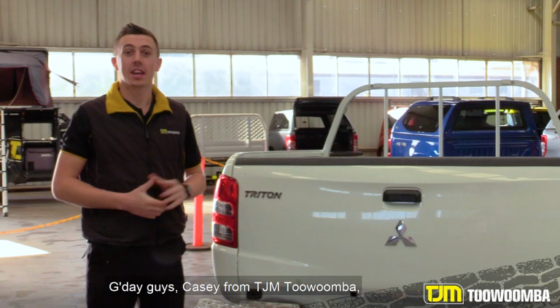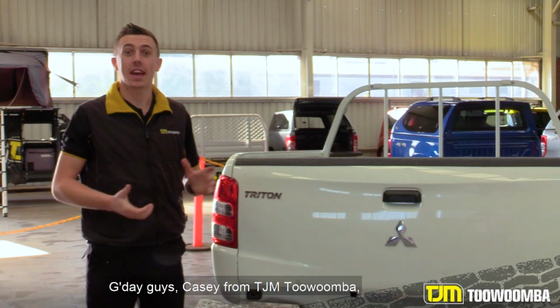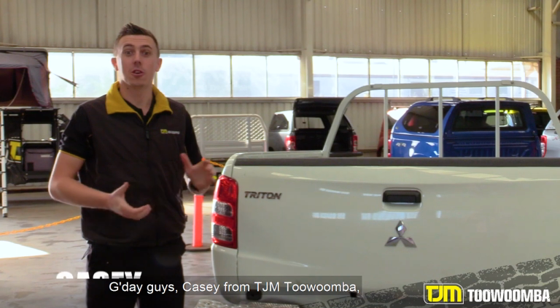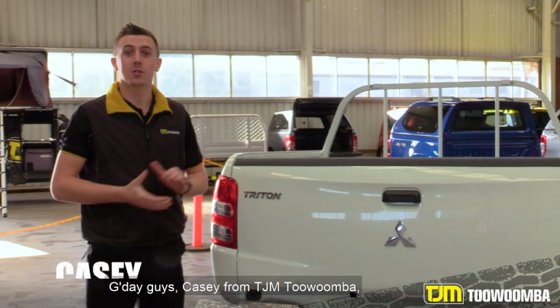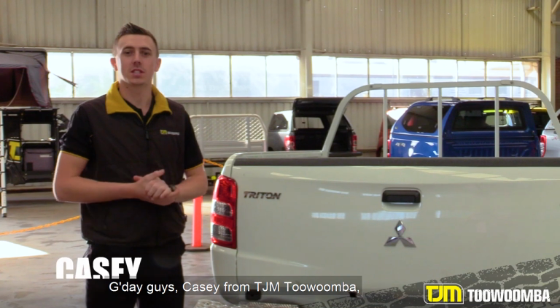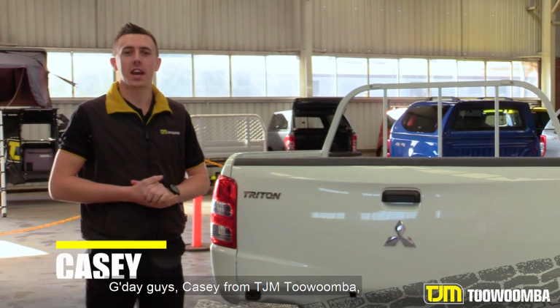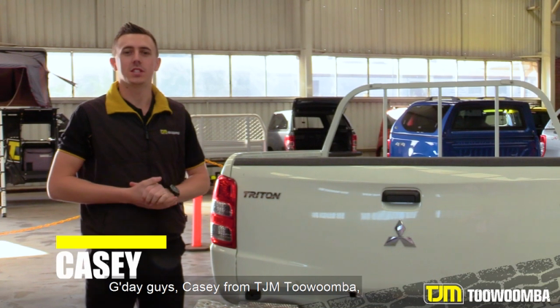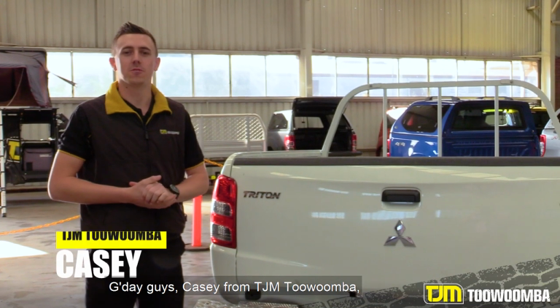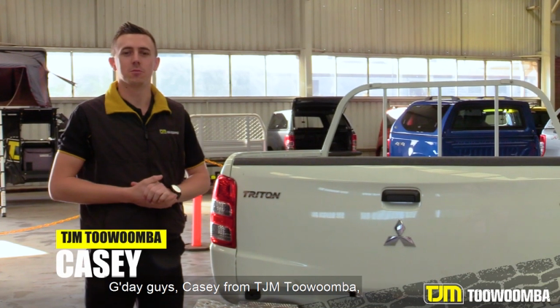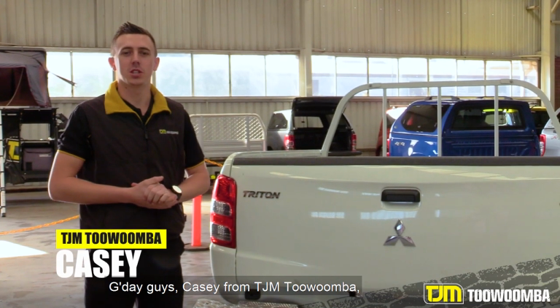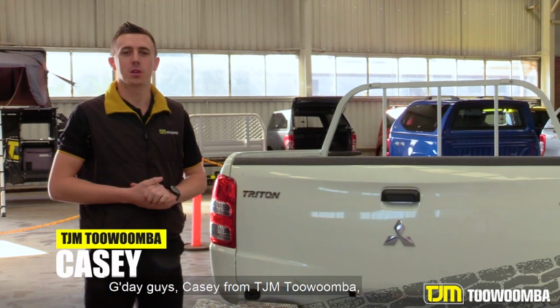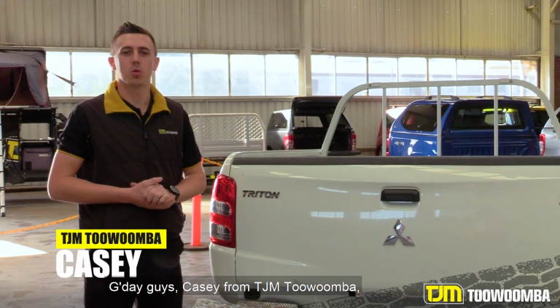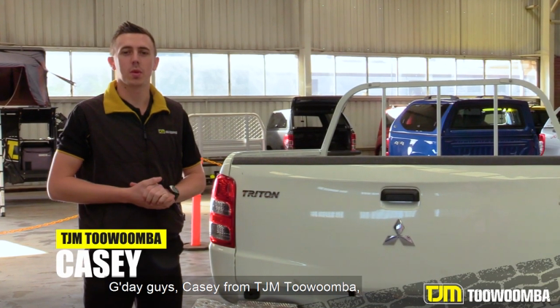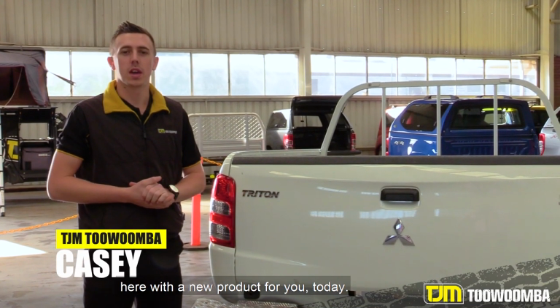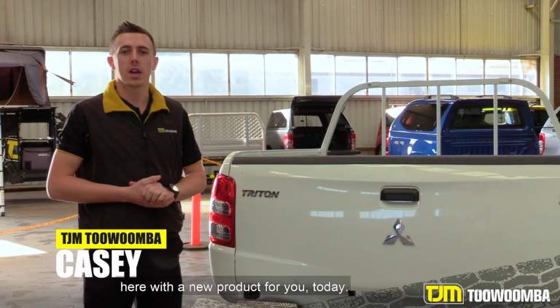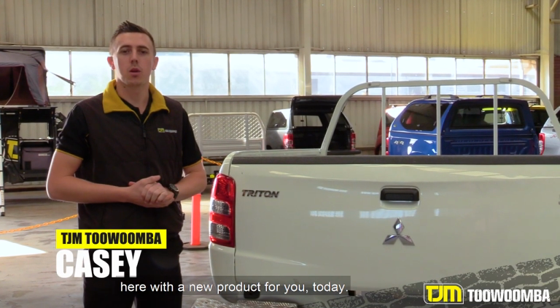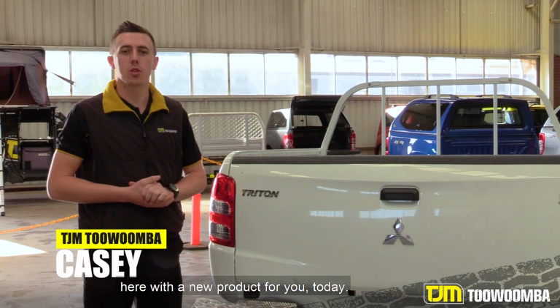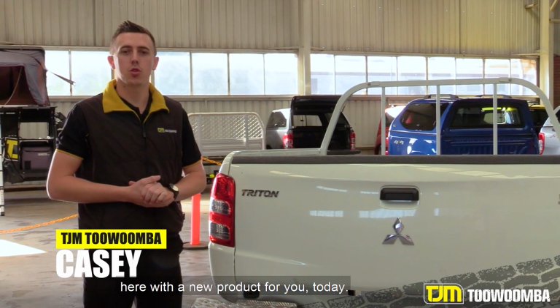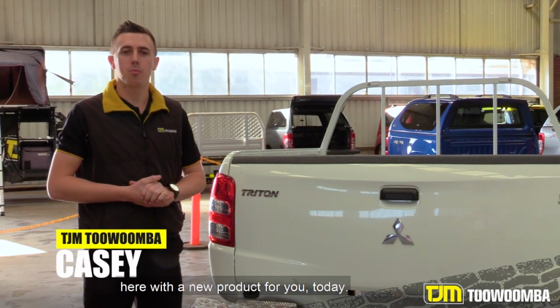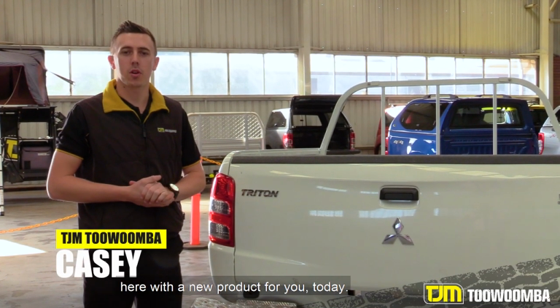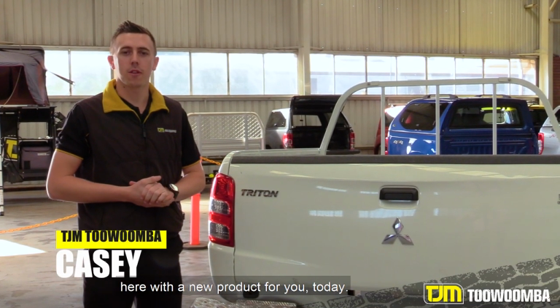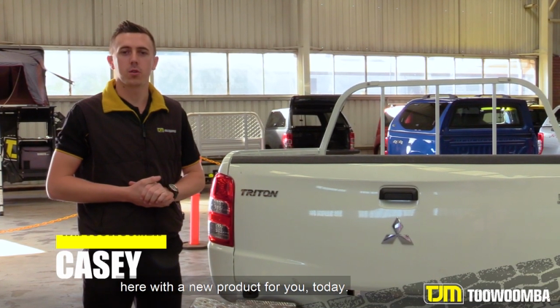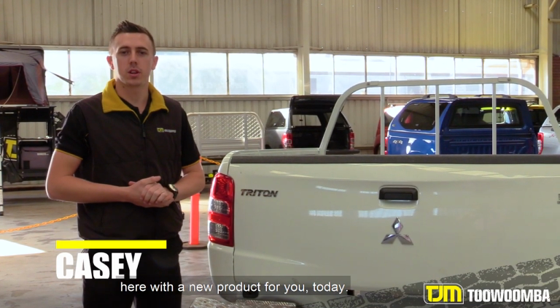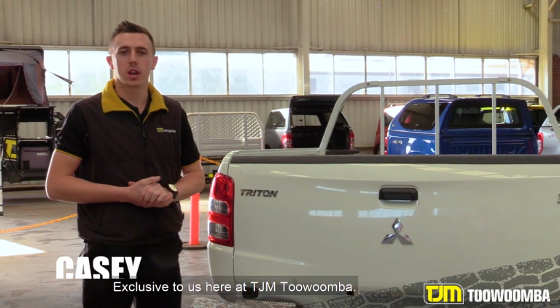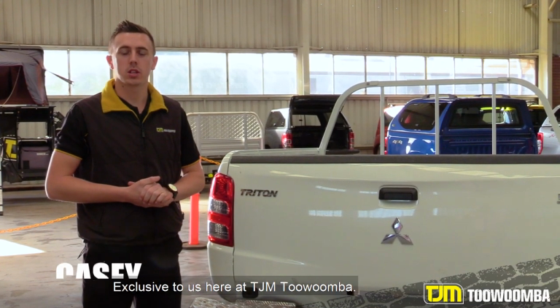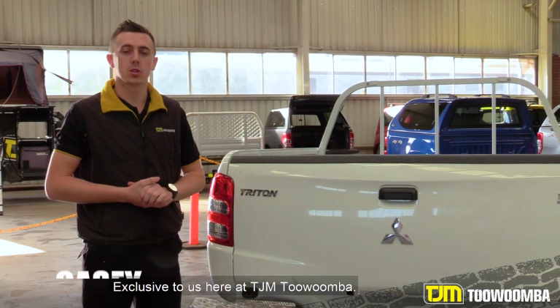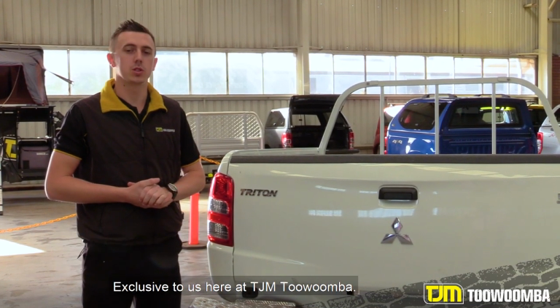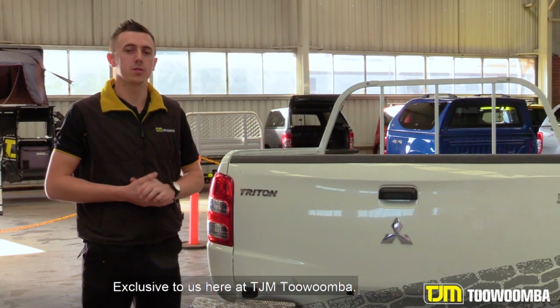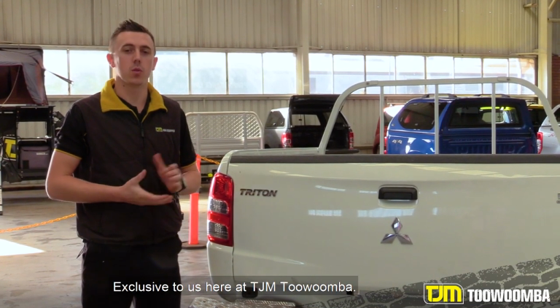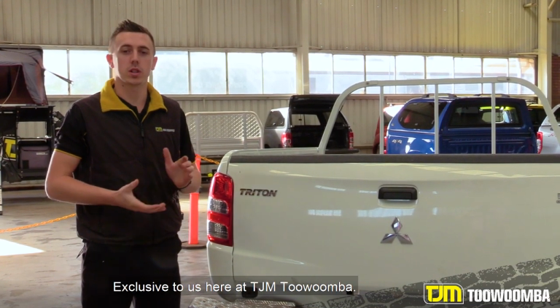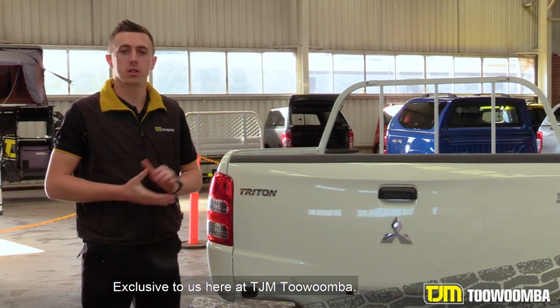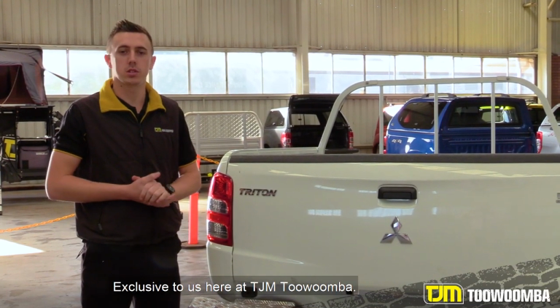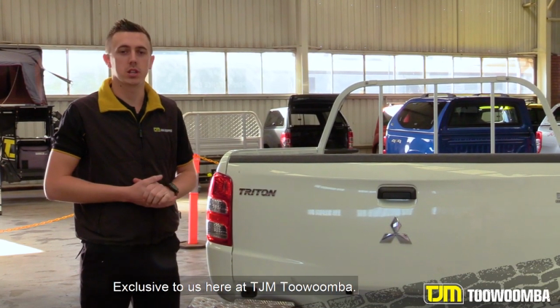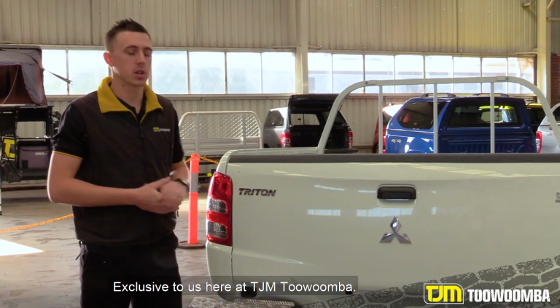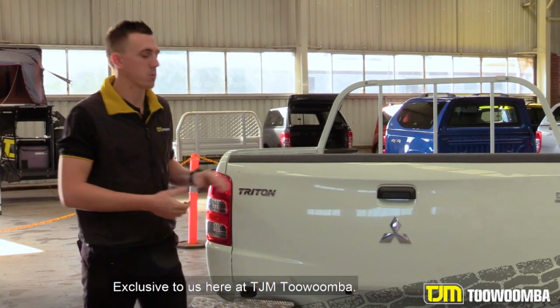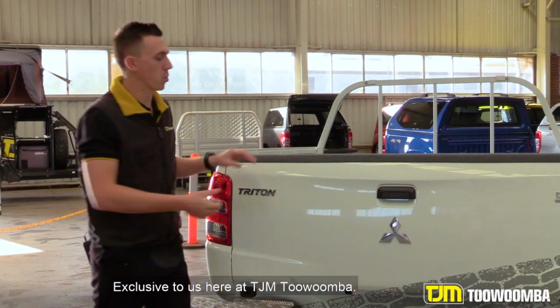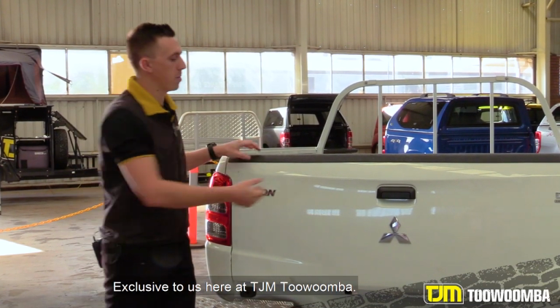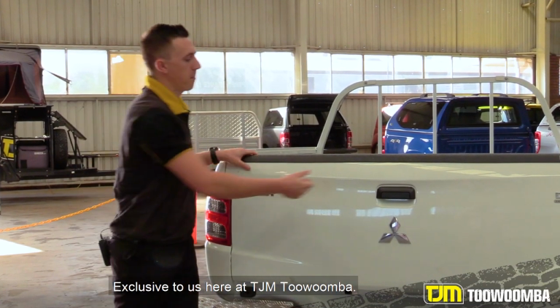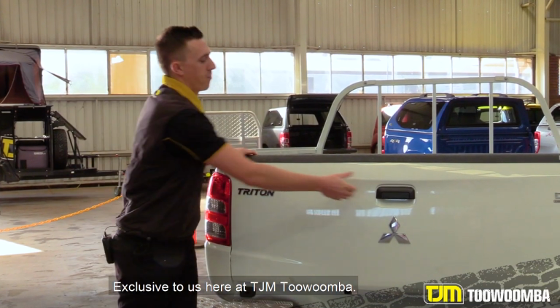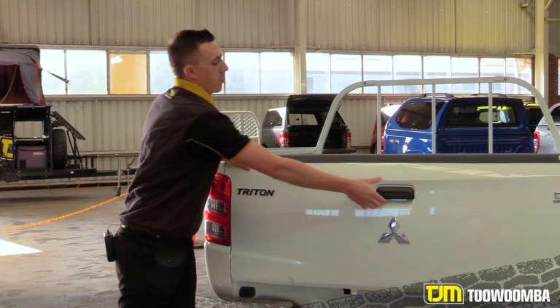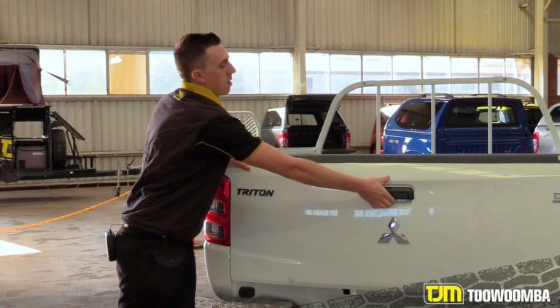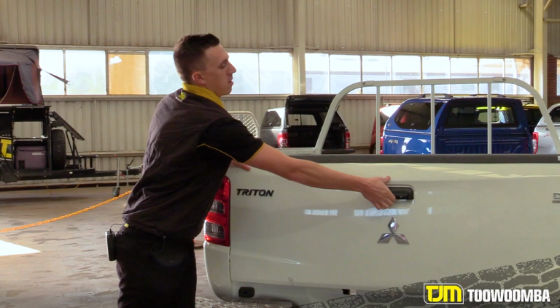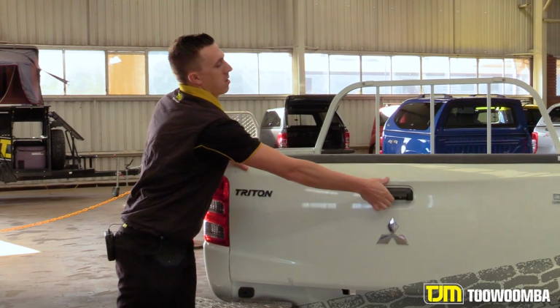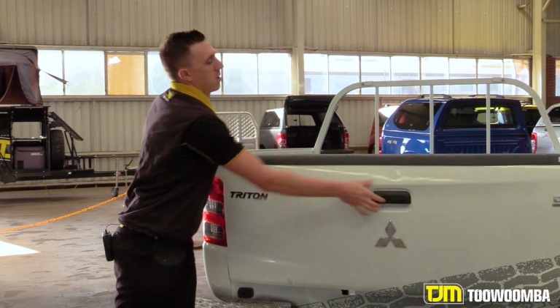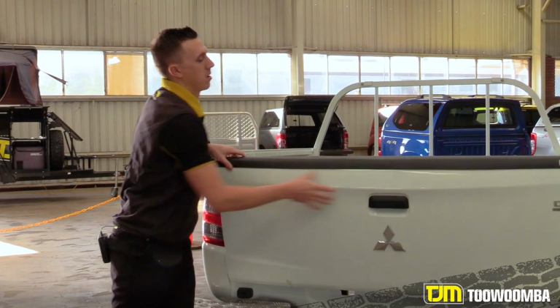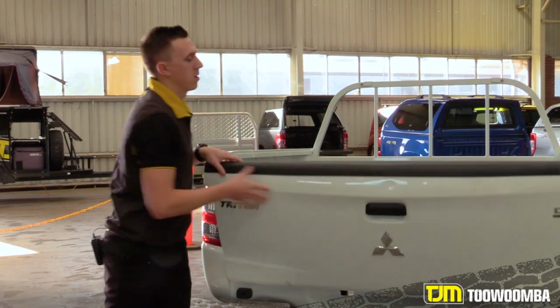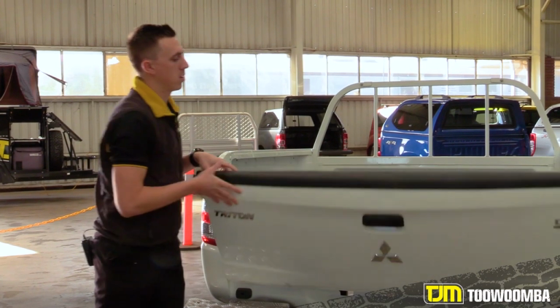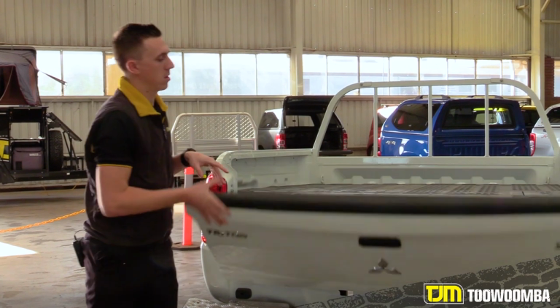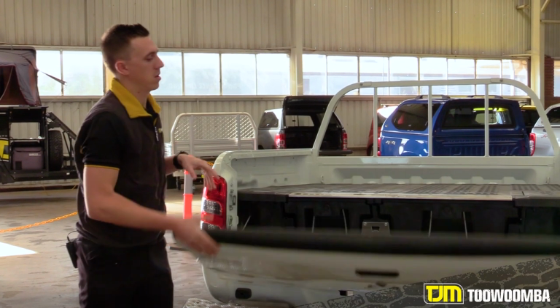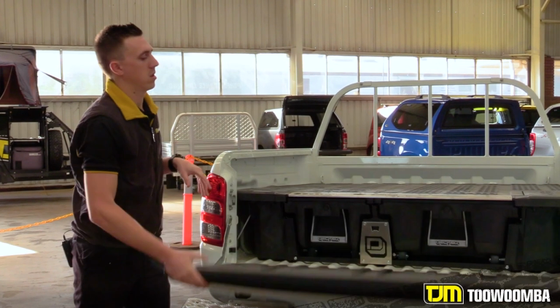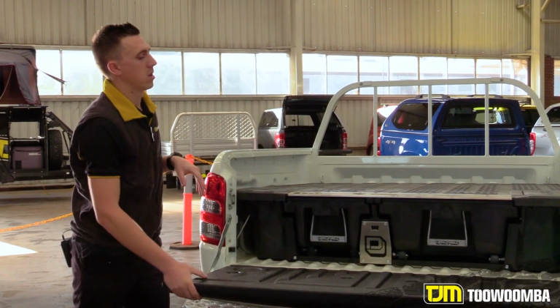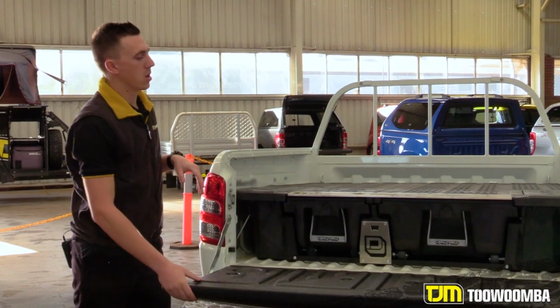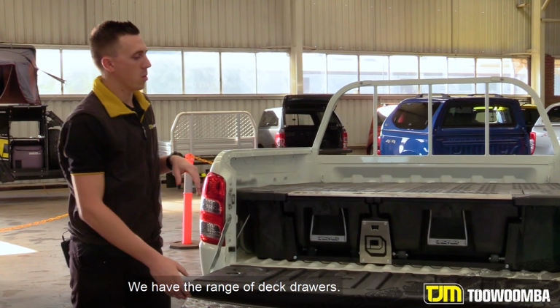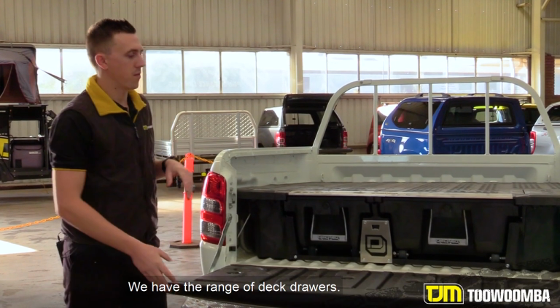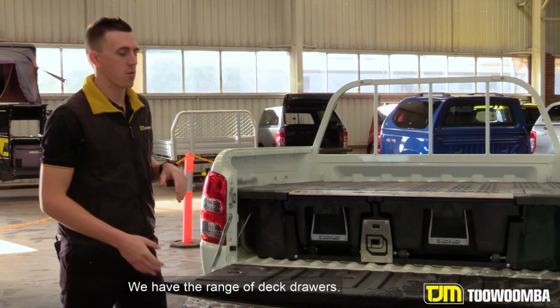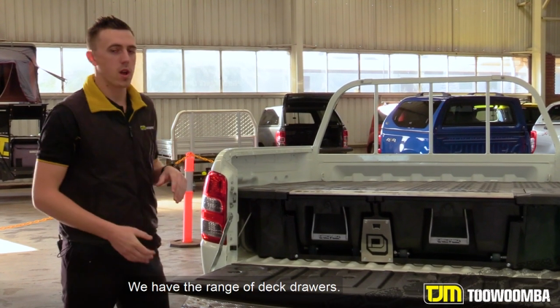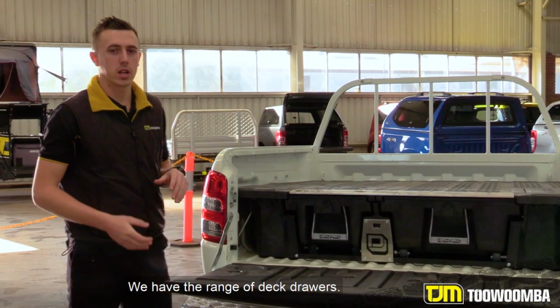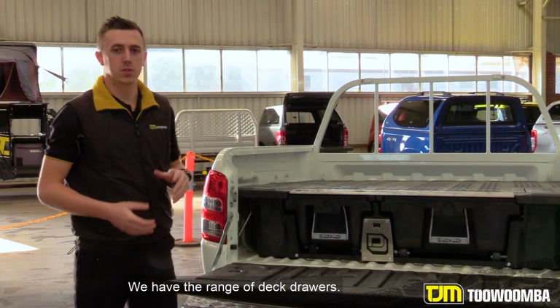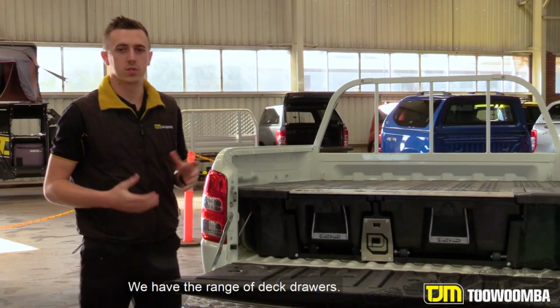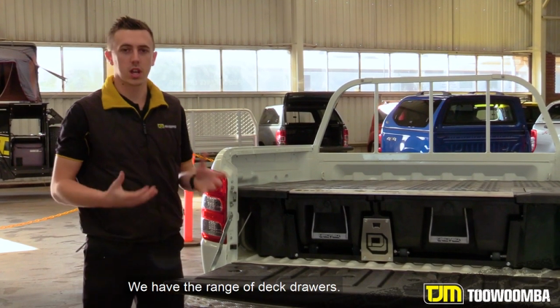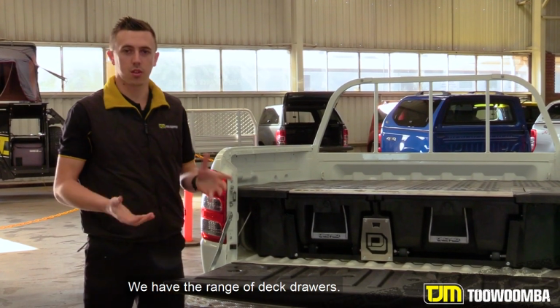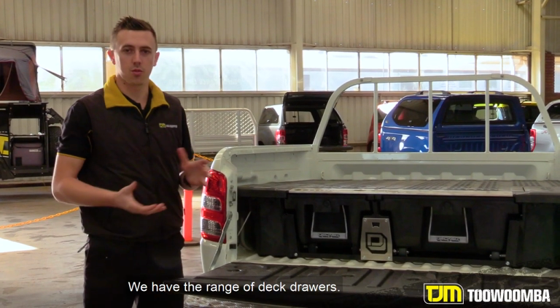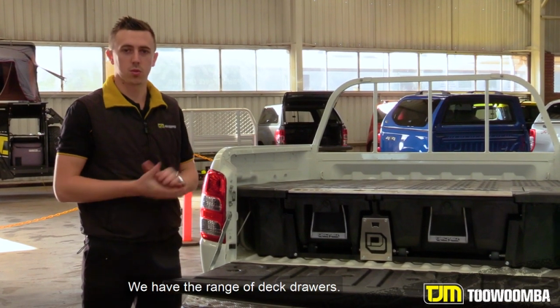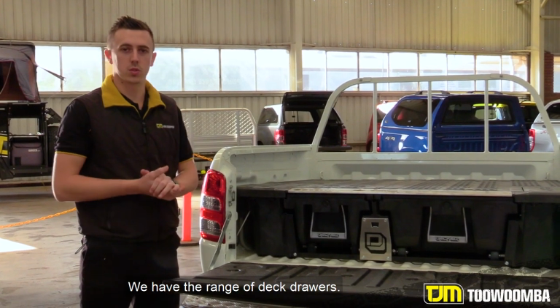G'day guys, Casey from TJM Toowoomba here with a new product for you today, exclusive to us here at TJM Toowoomba. We have the range of deck drawers.